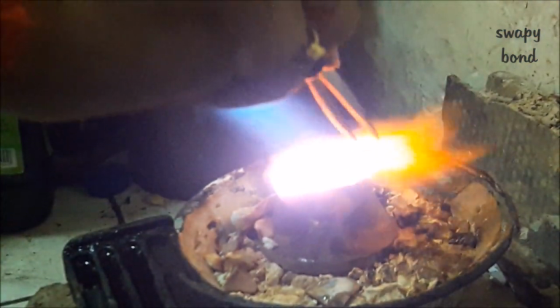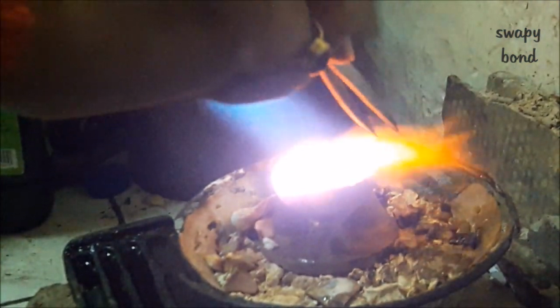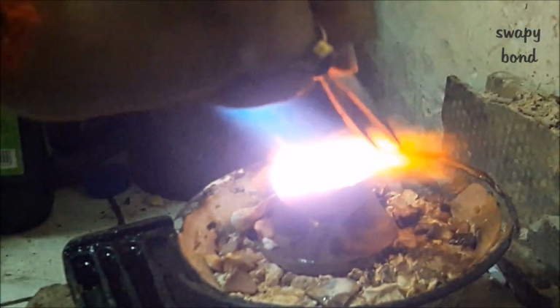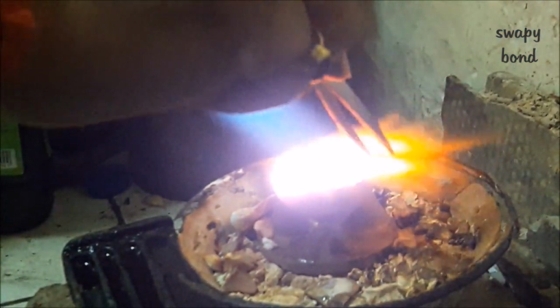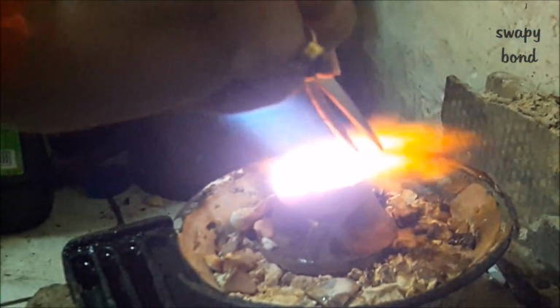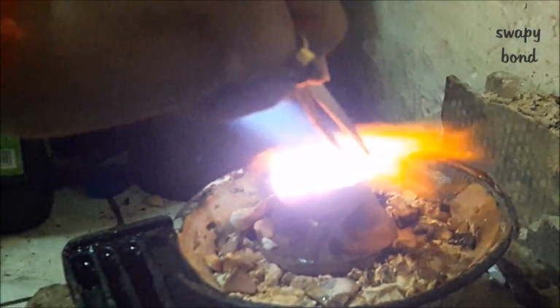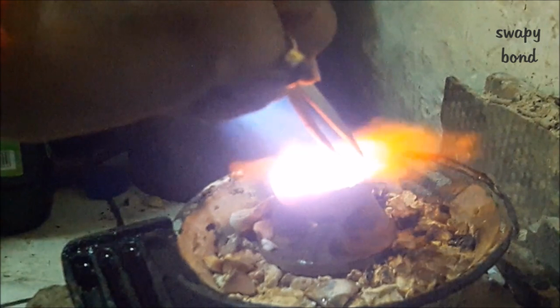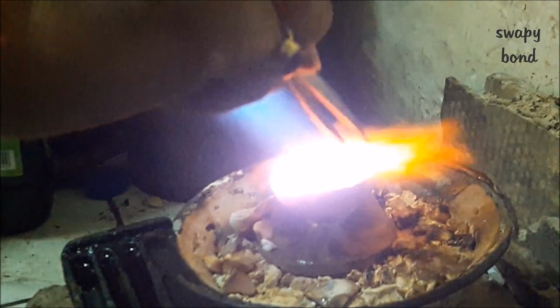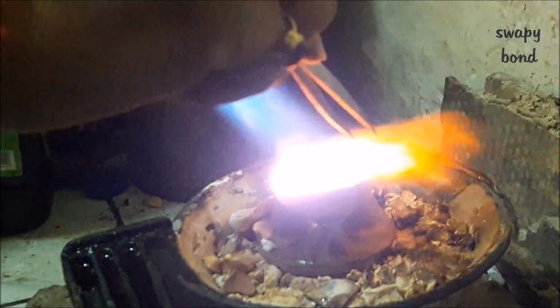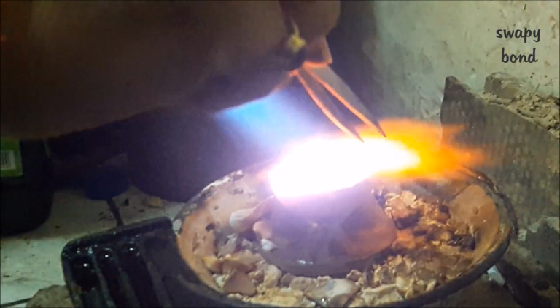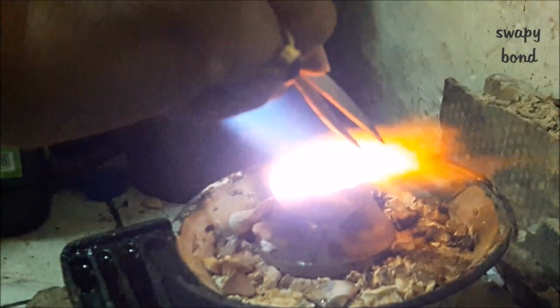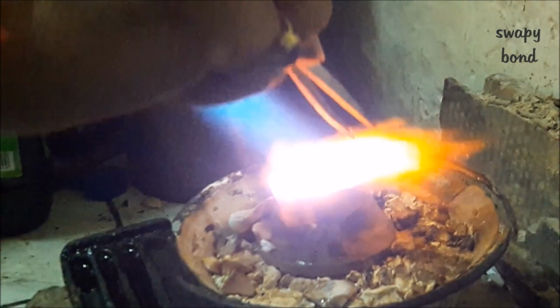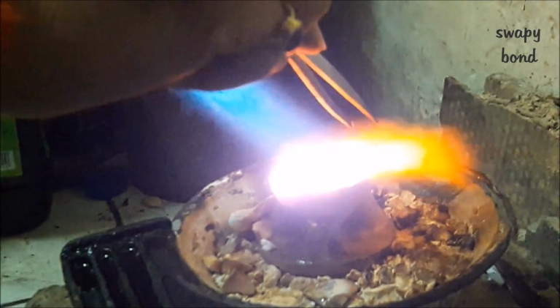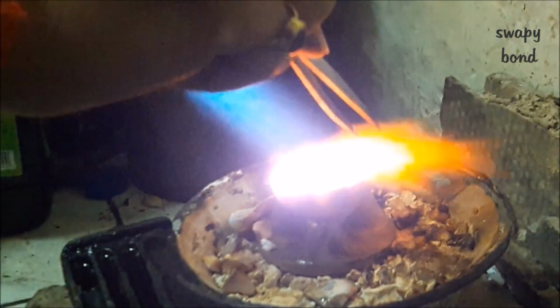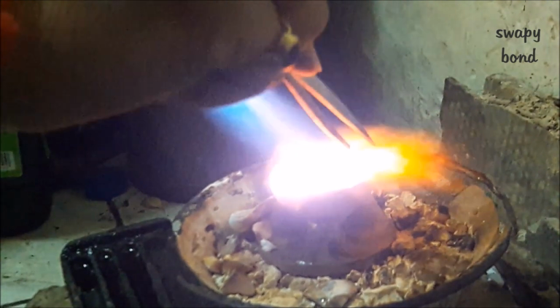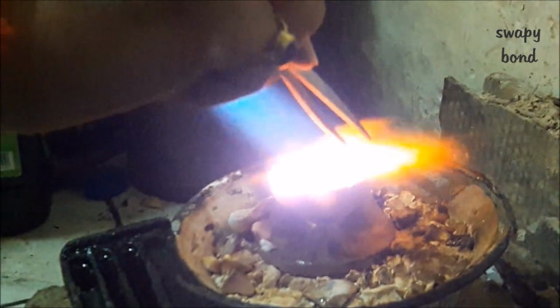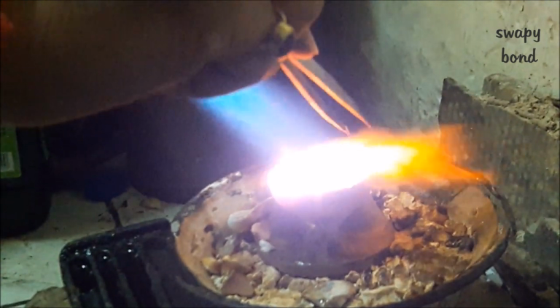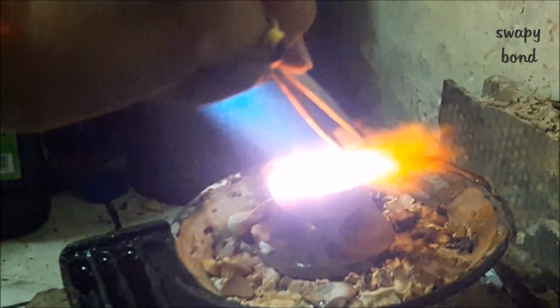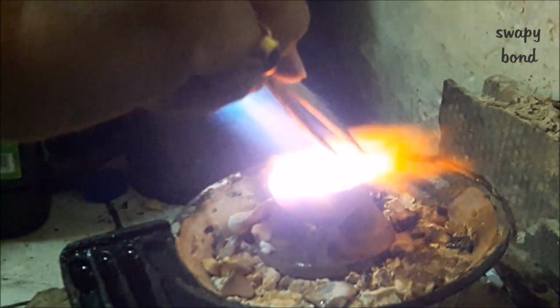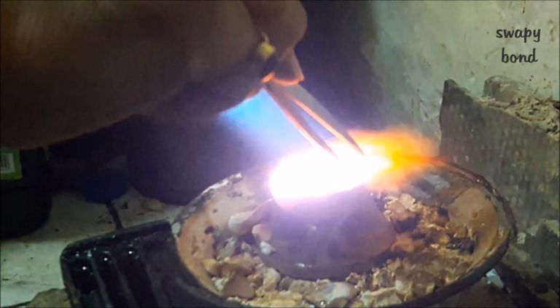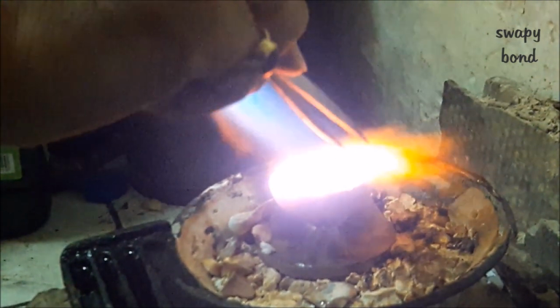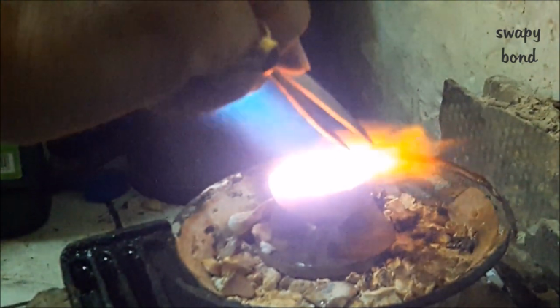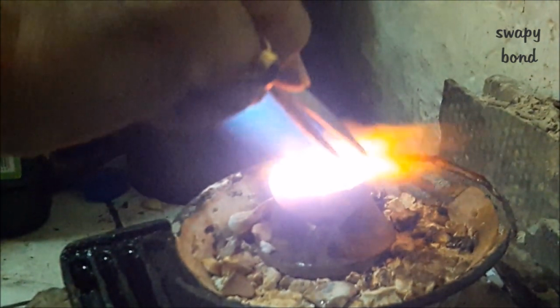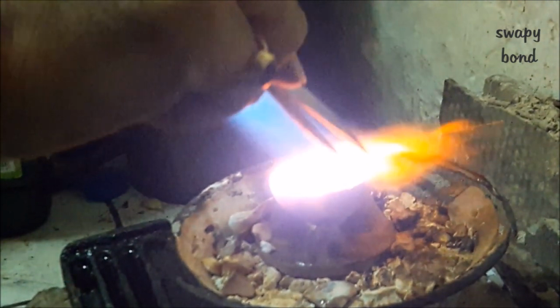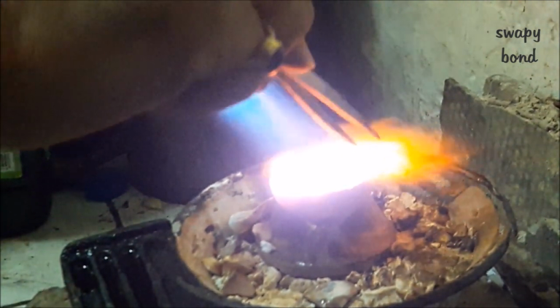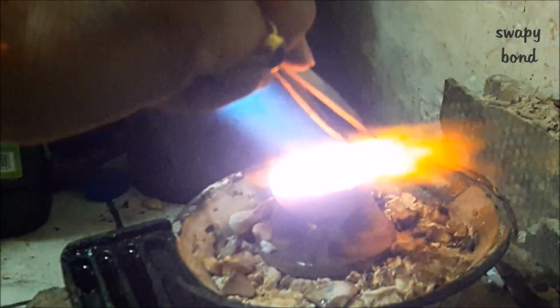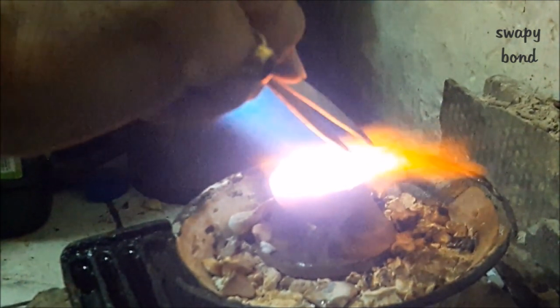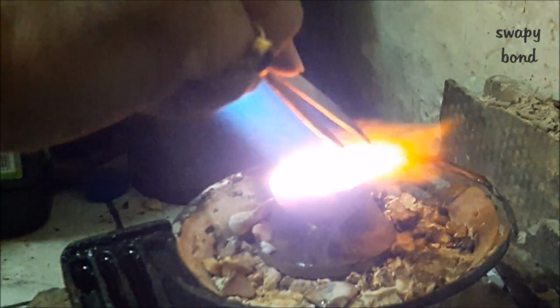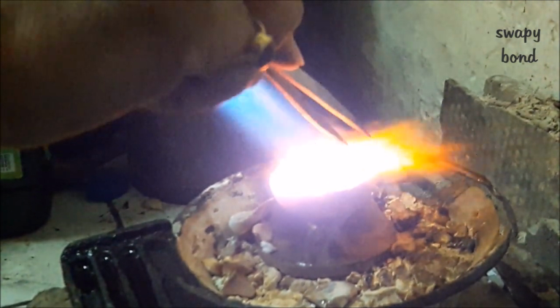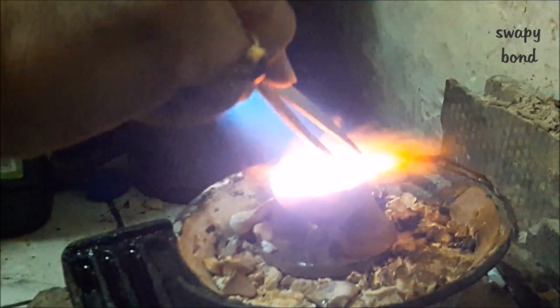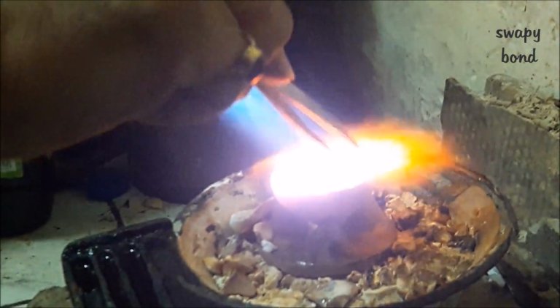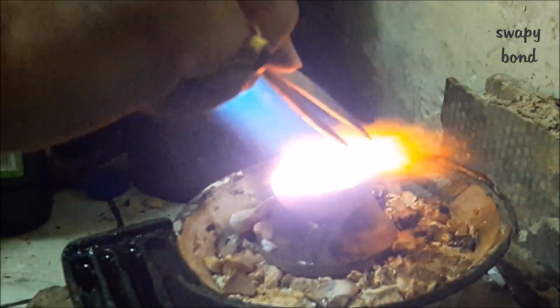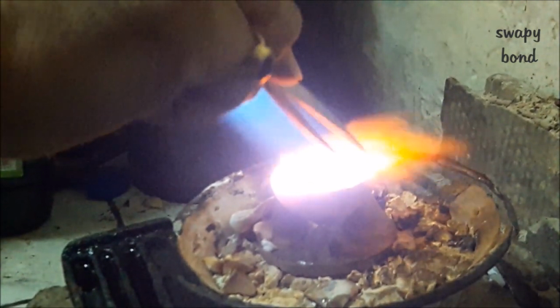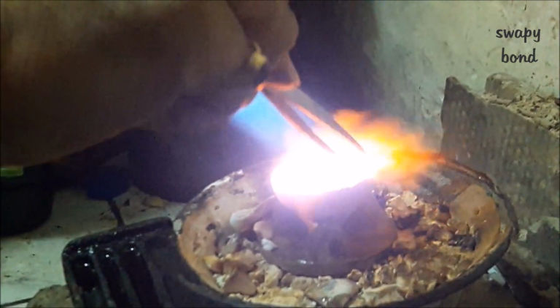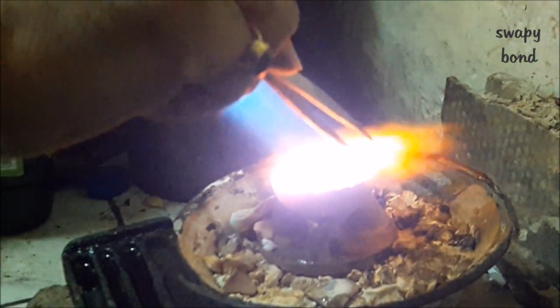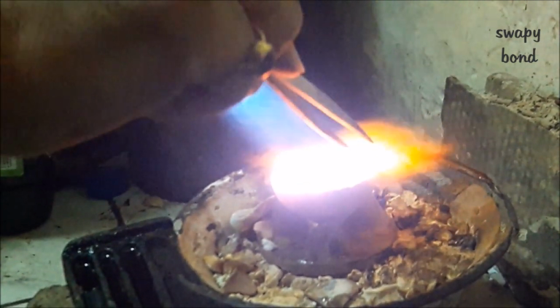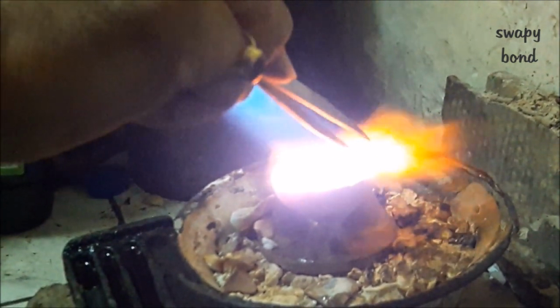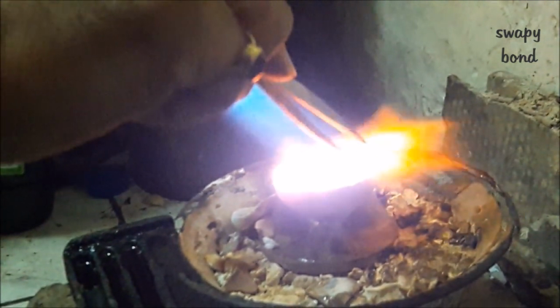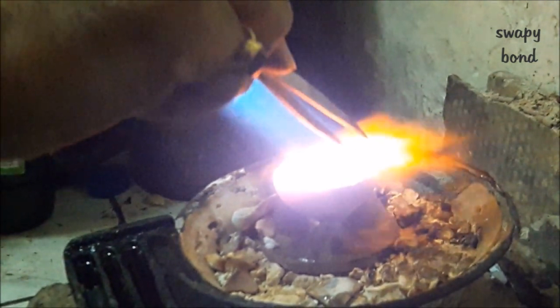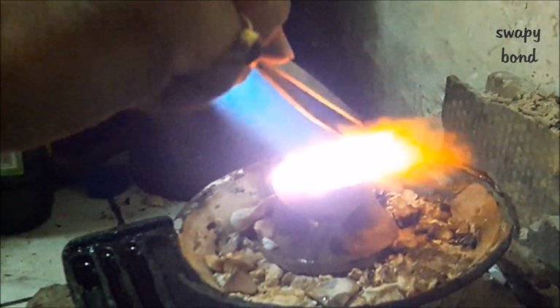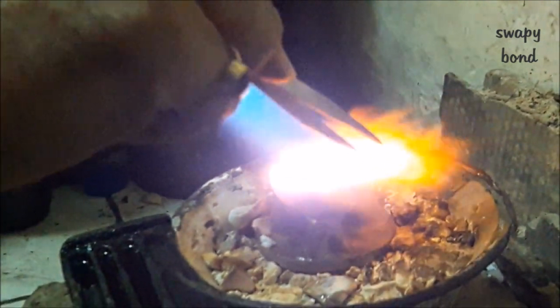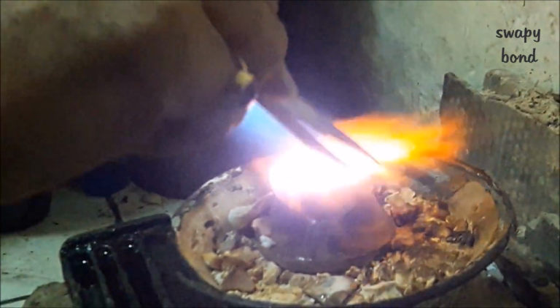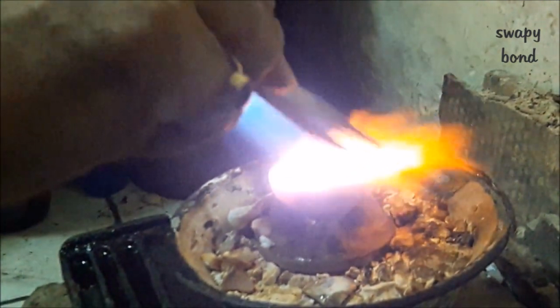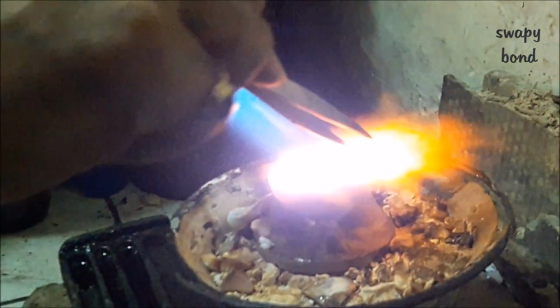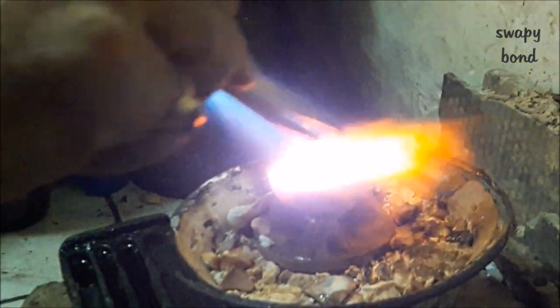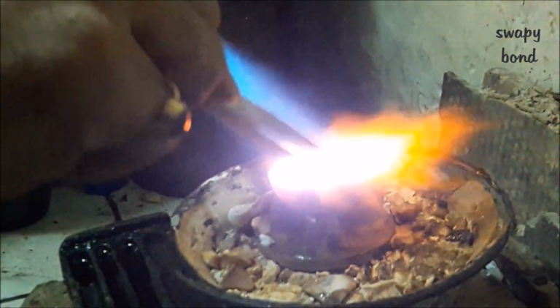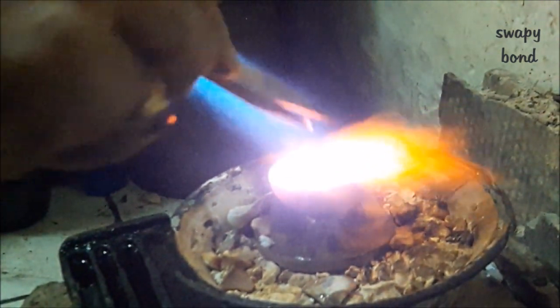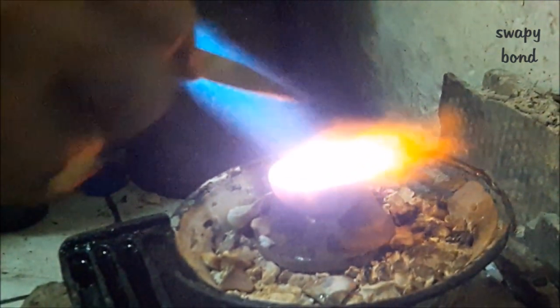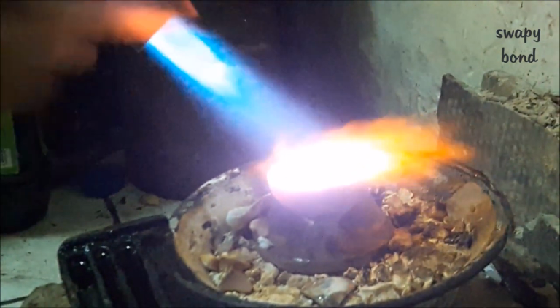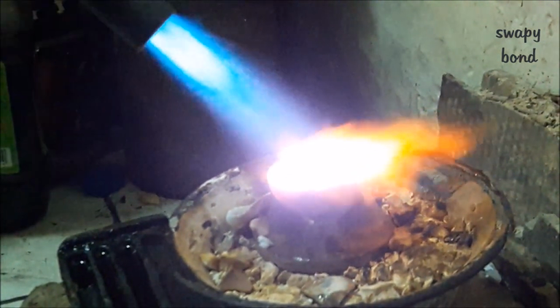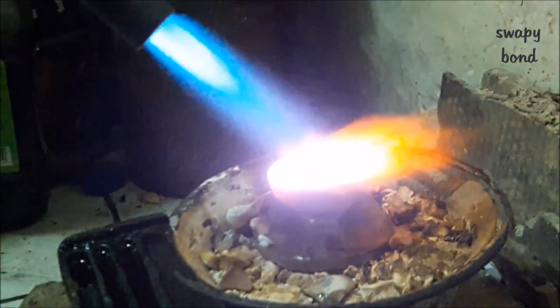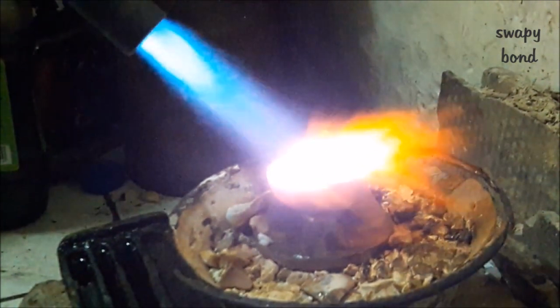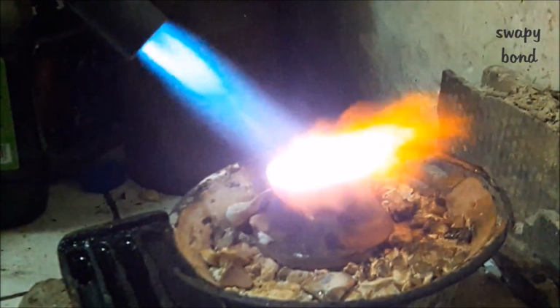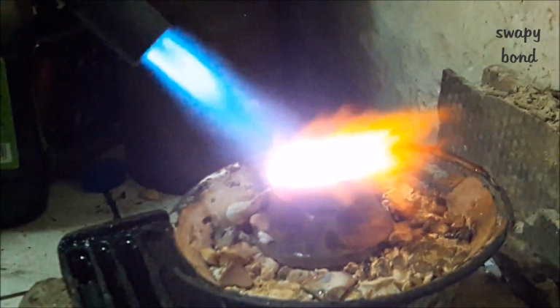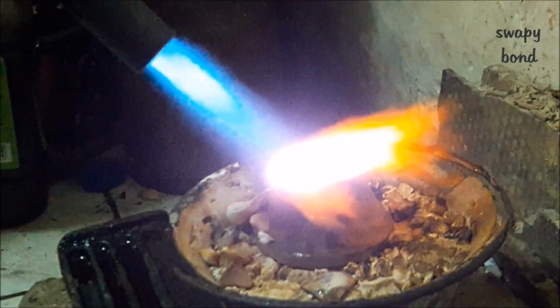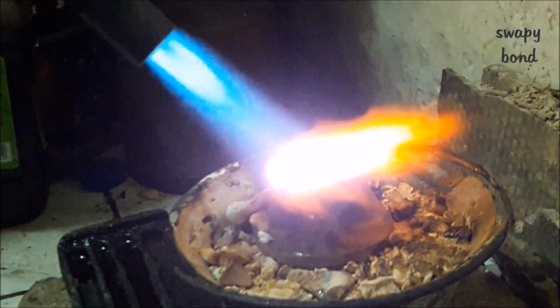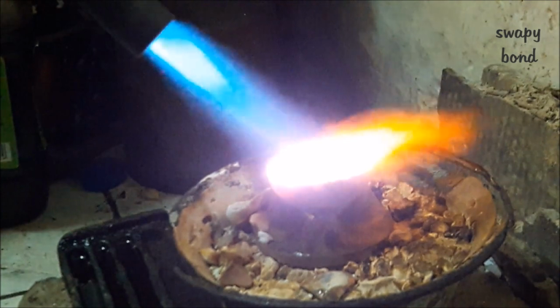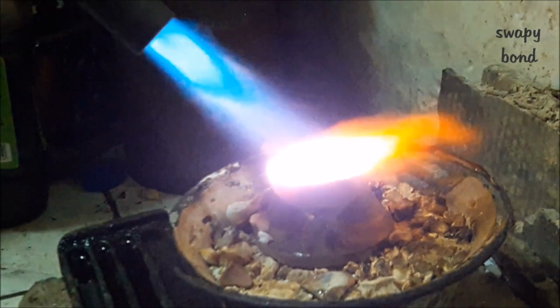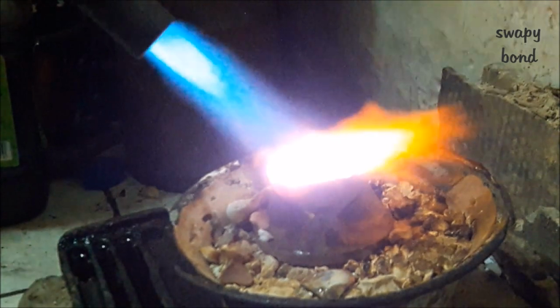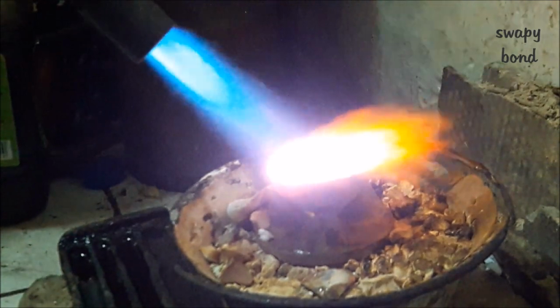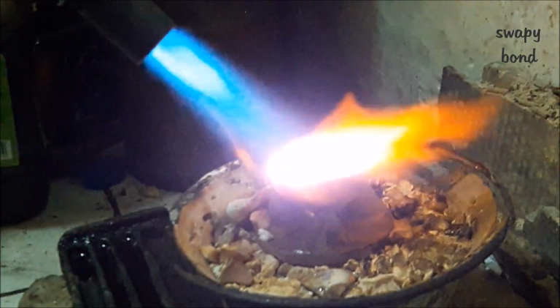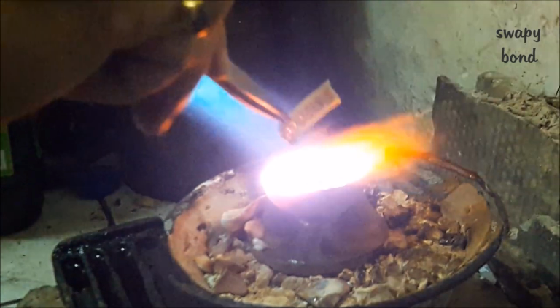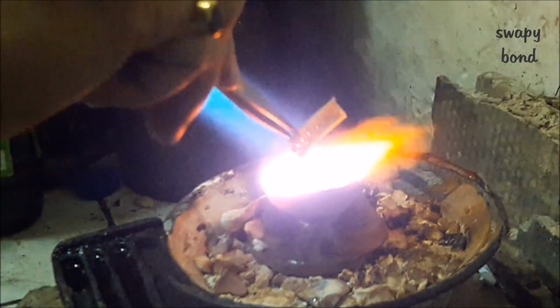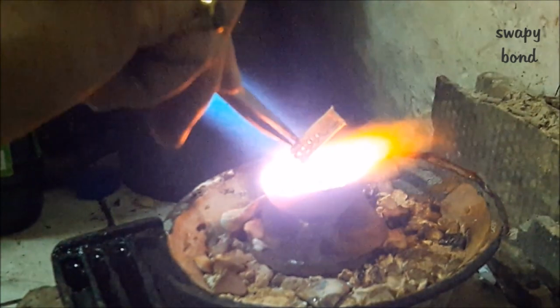Gold has a melting point of 1064 degrees Celsius. So, as you can see, the blowtorch is taking quite a bit of time for the gold to melt.